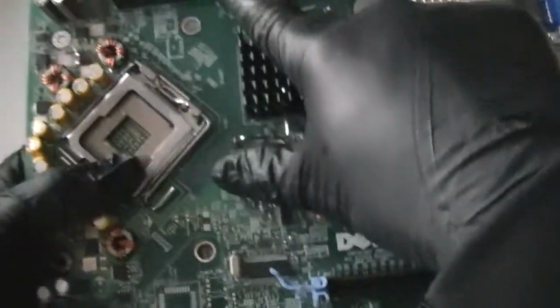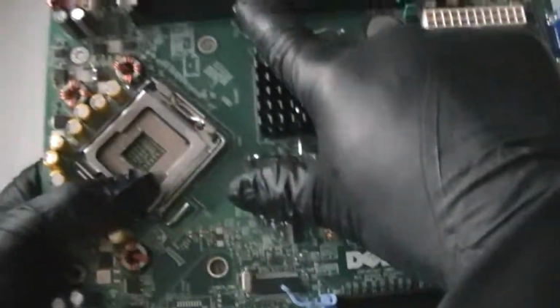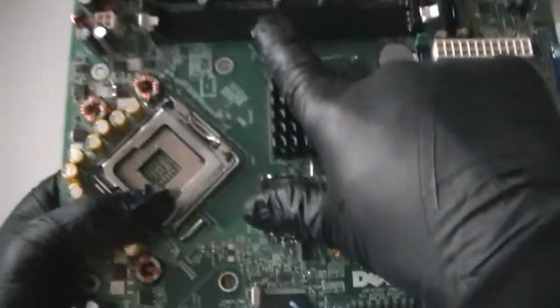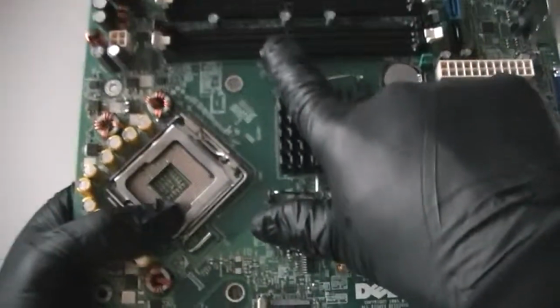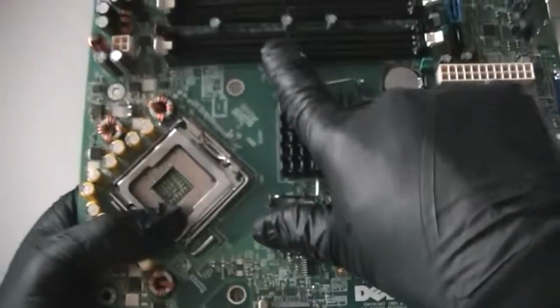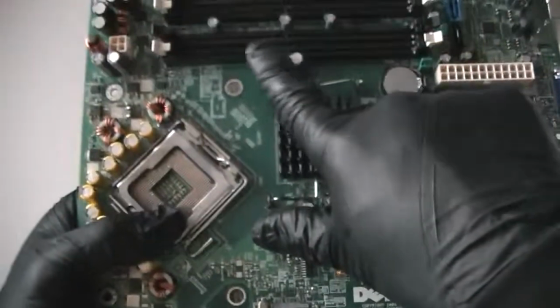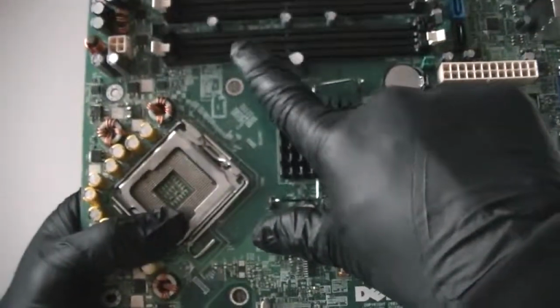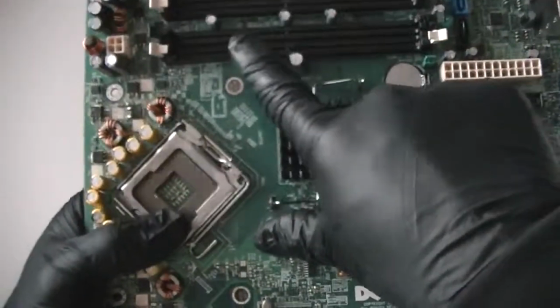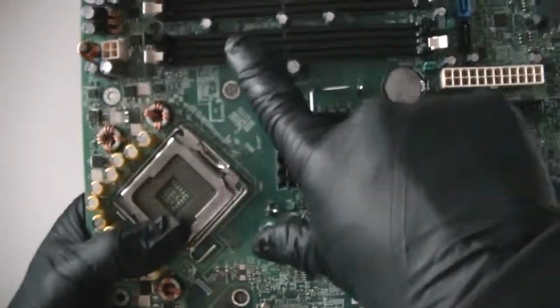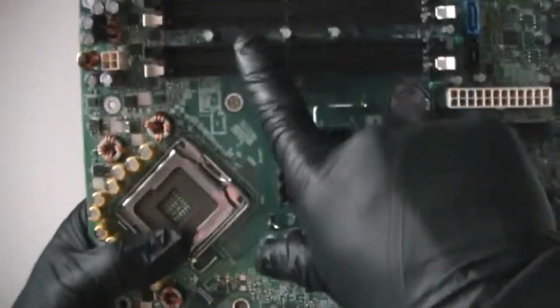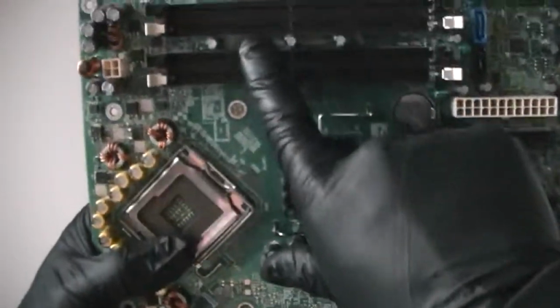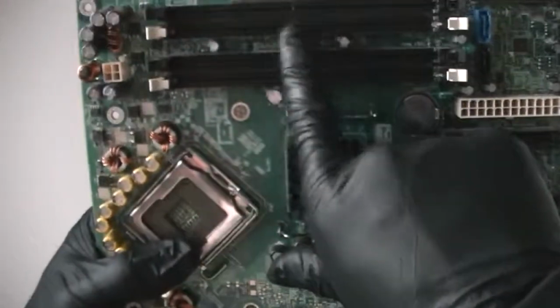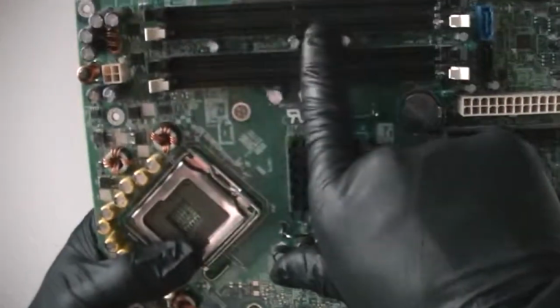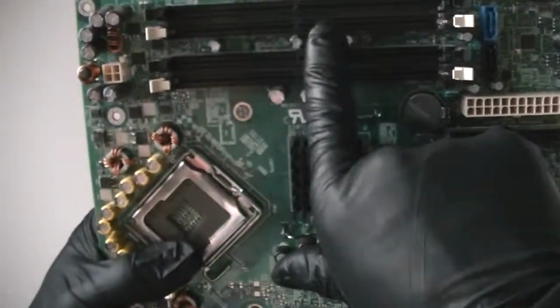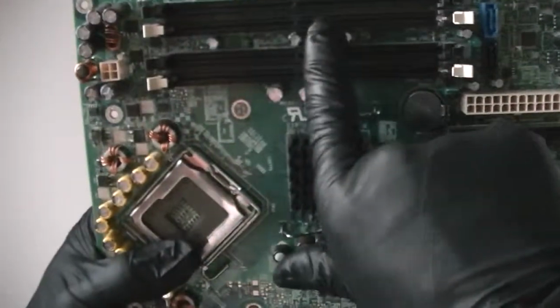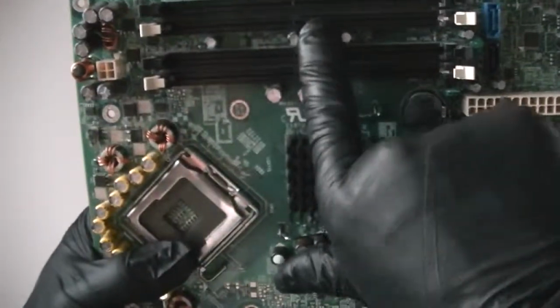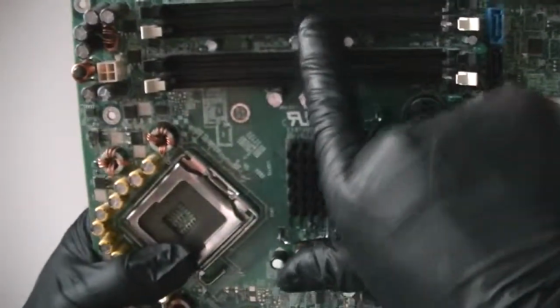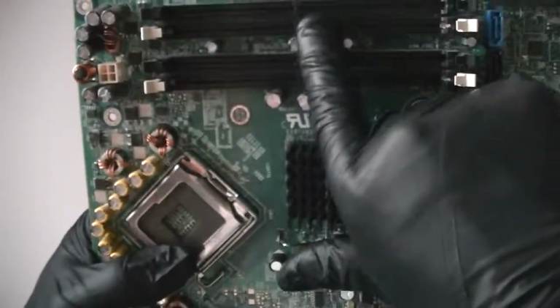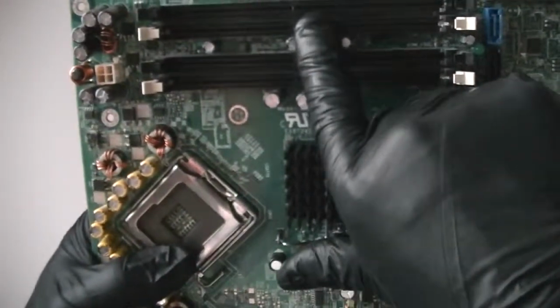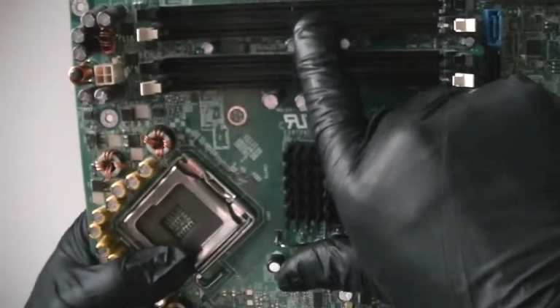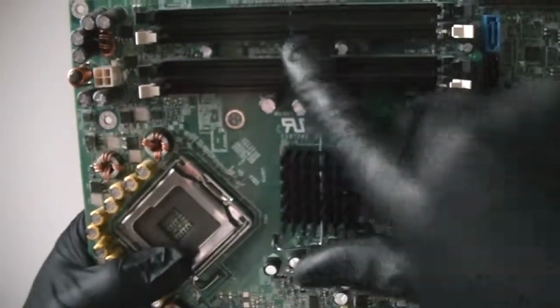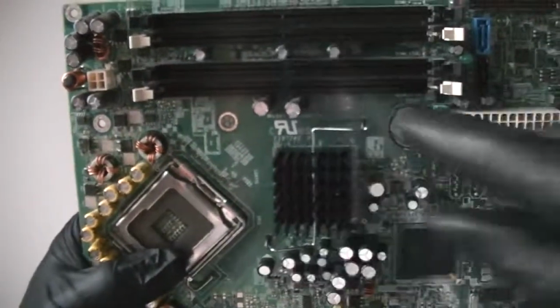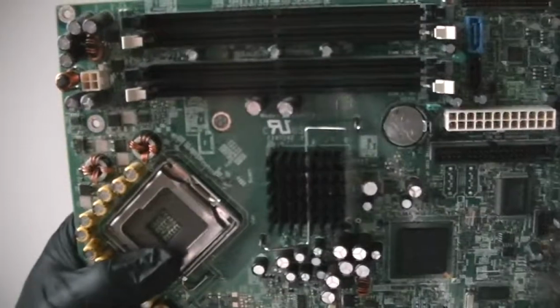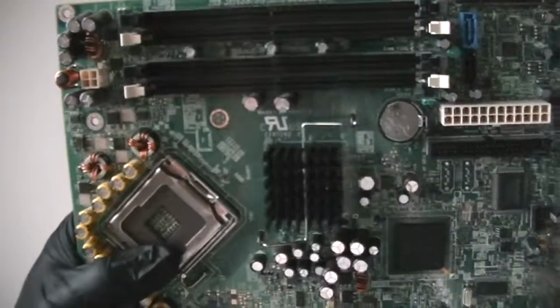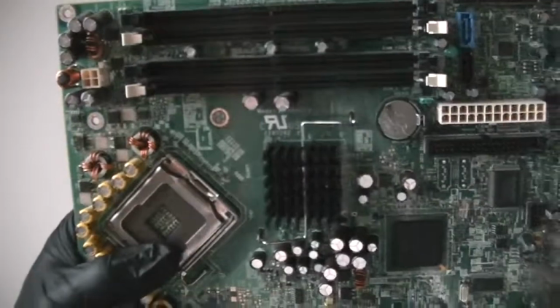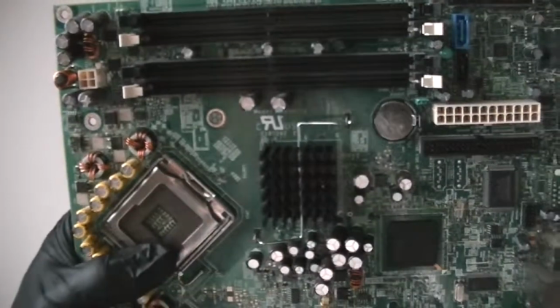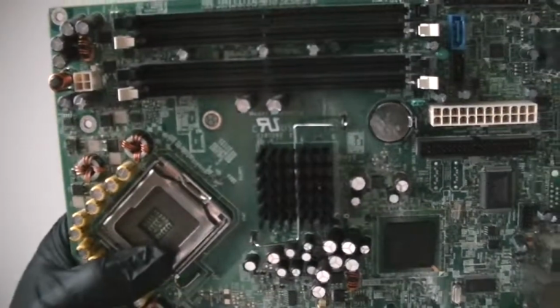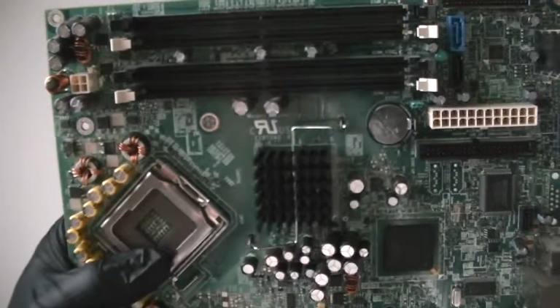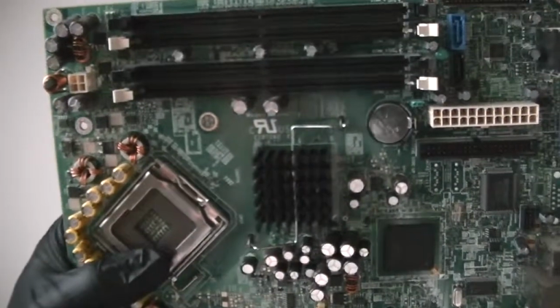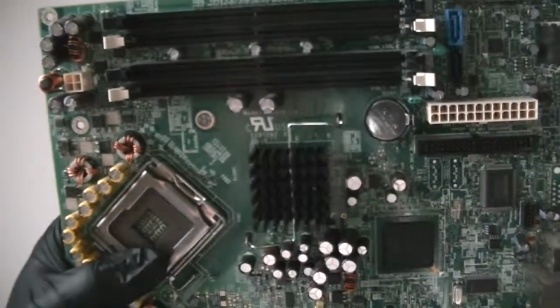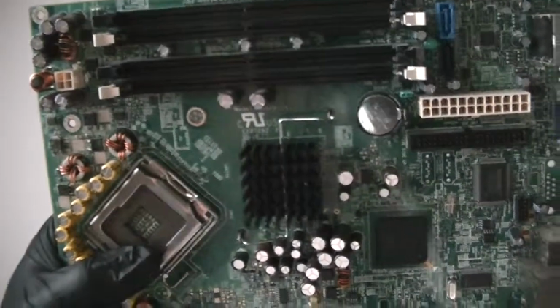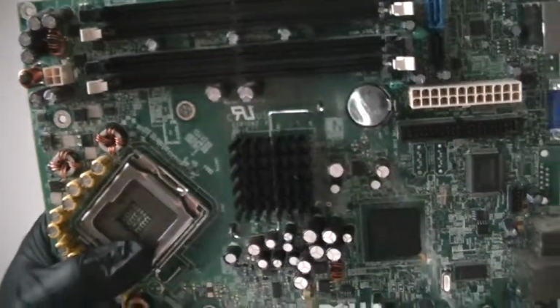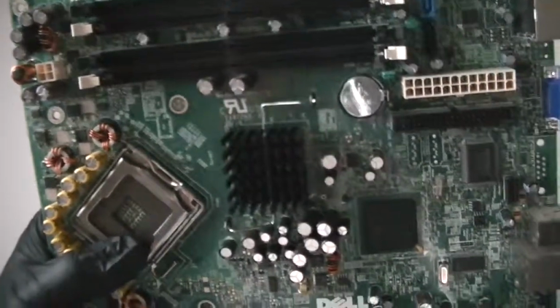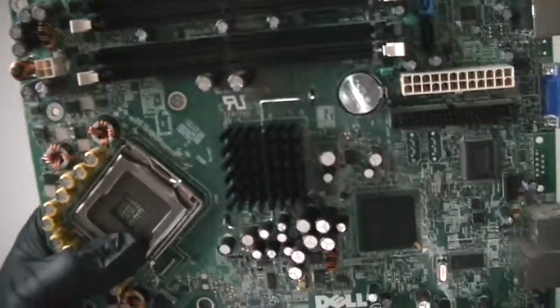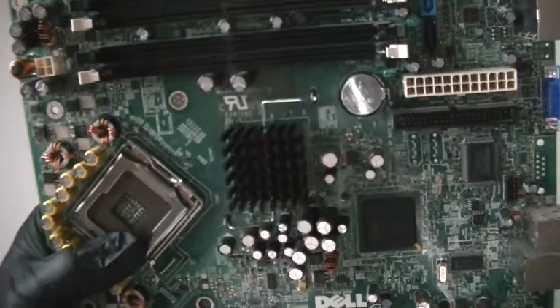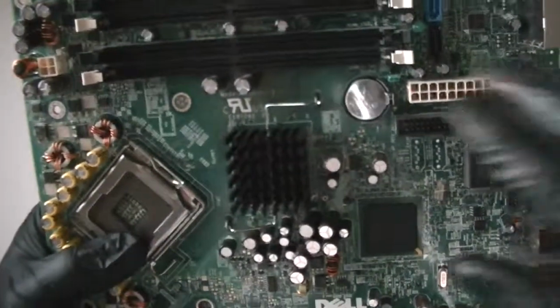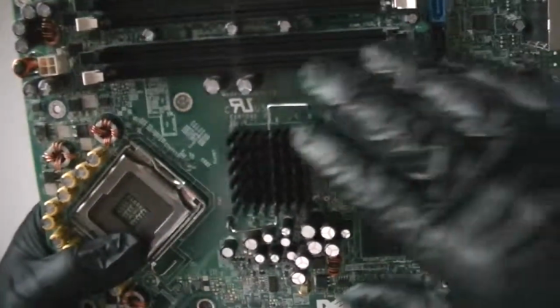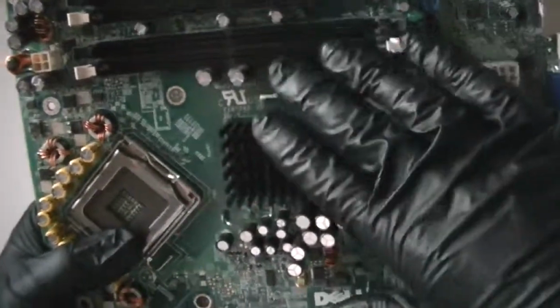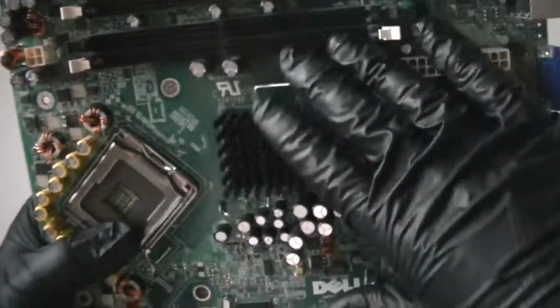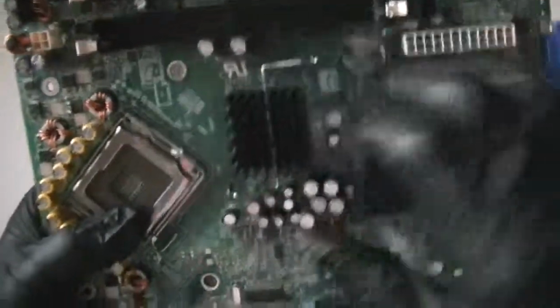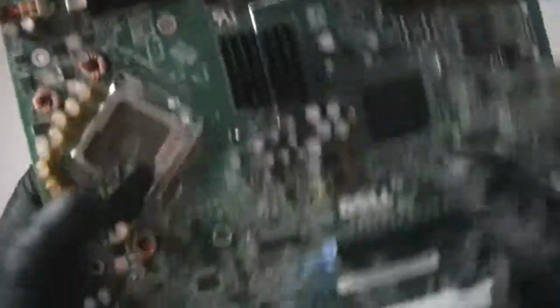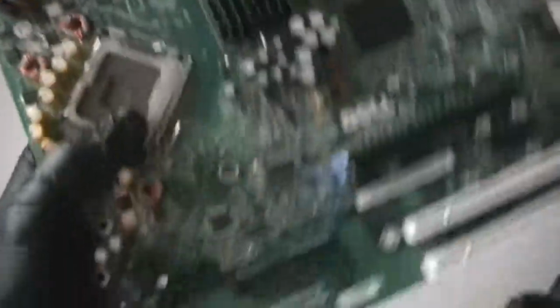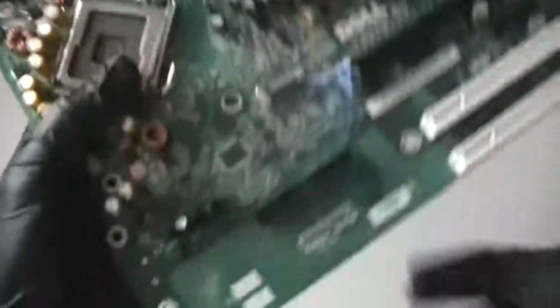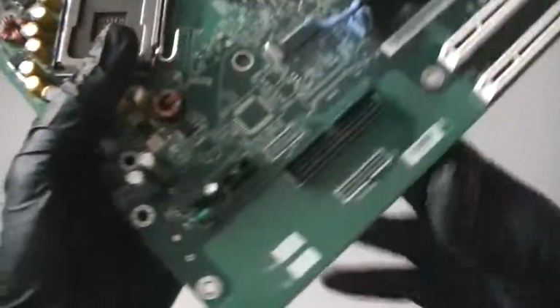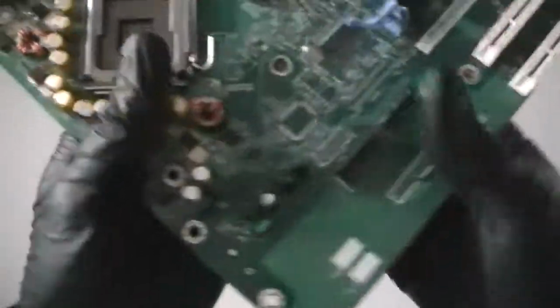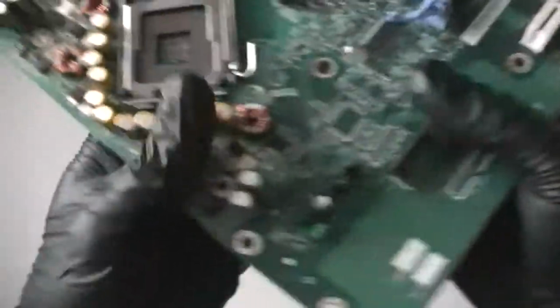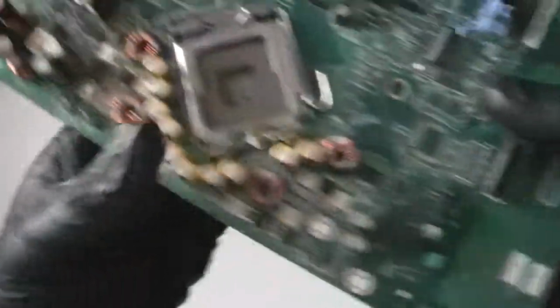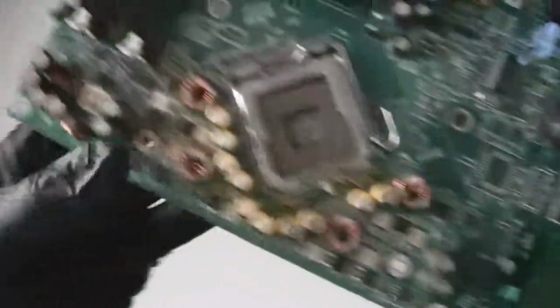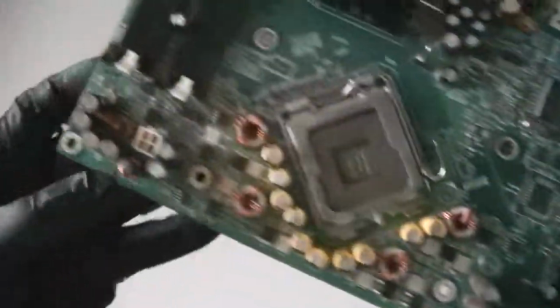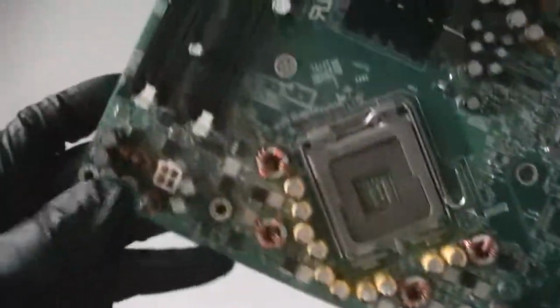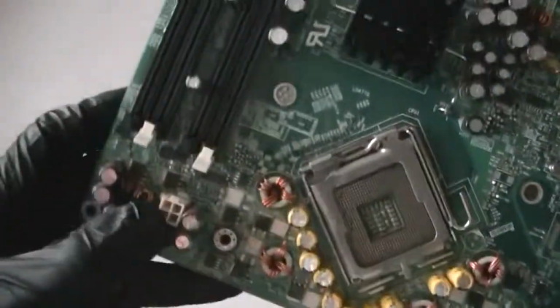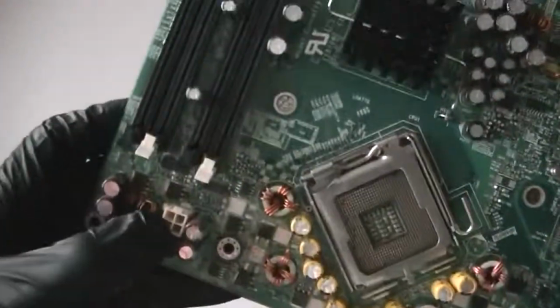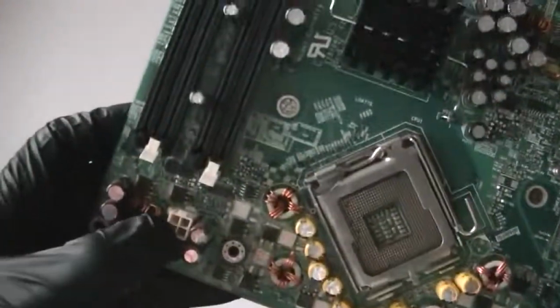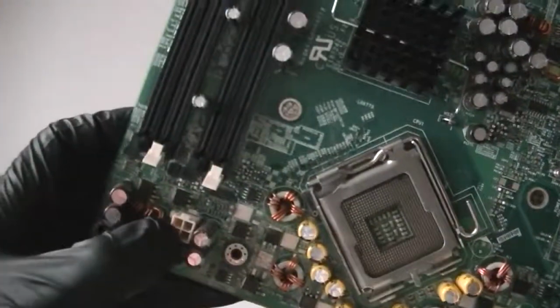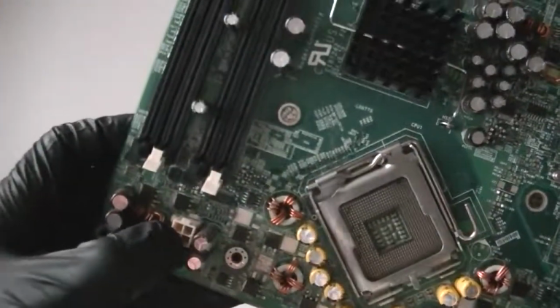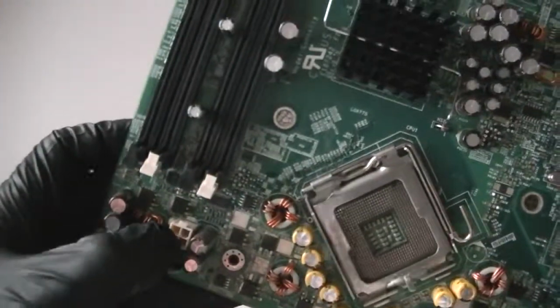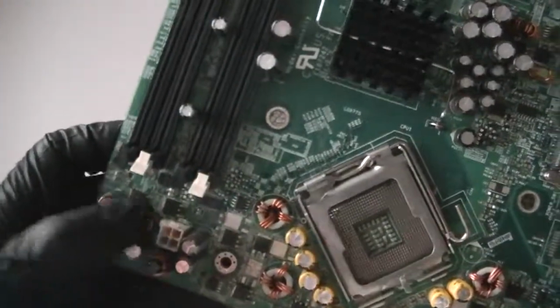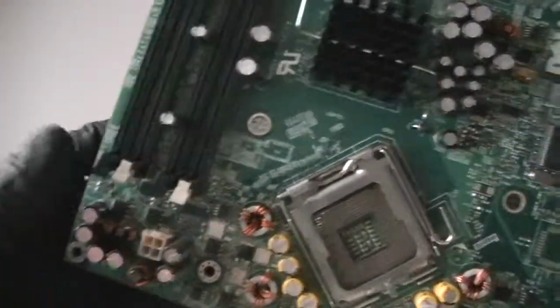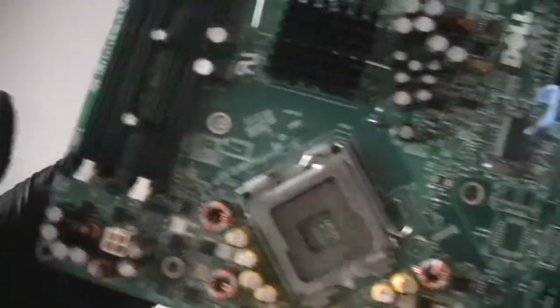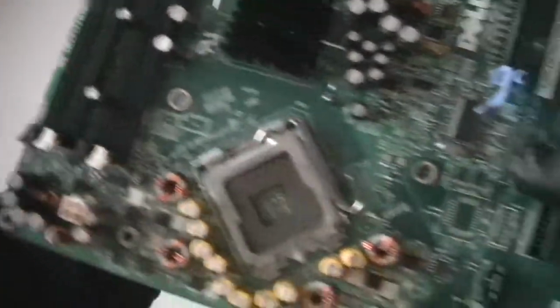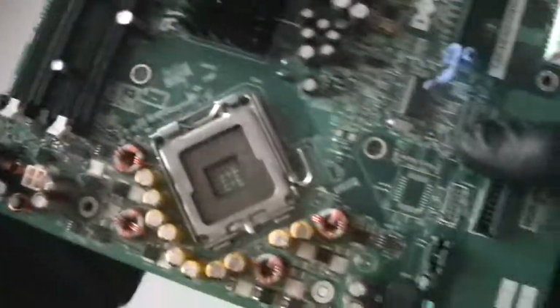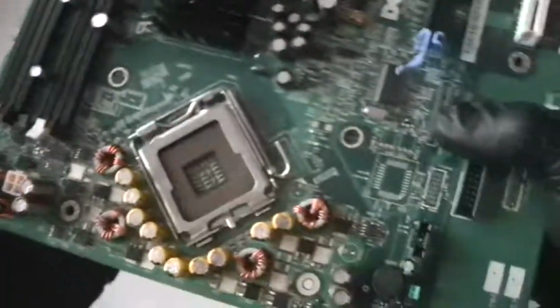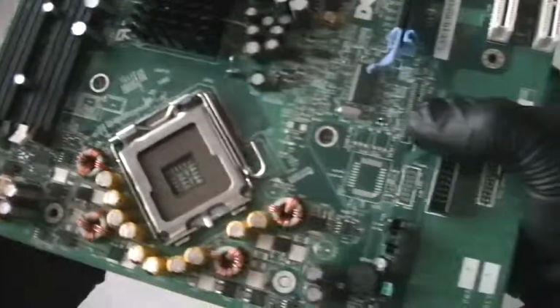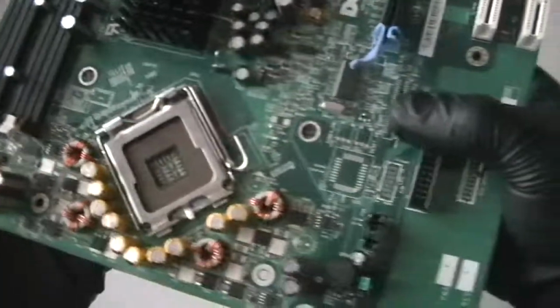Here's a clear CMOS jumper right there, actually right by the battery. 4 SATA connectors right there — DDR2. And a 4-pin power connector right there.